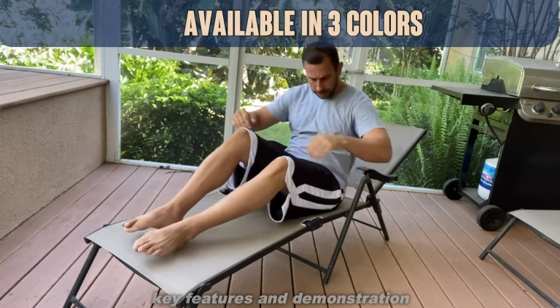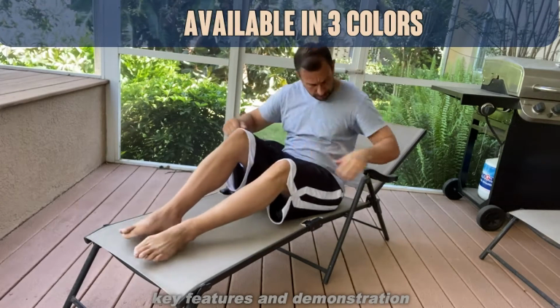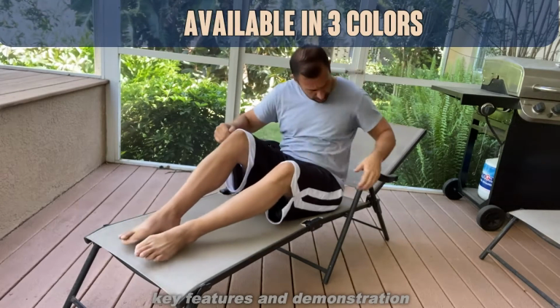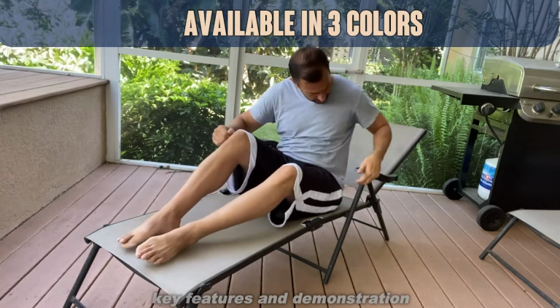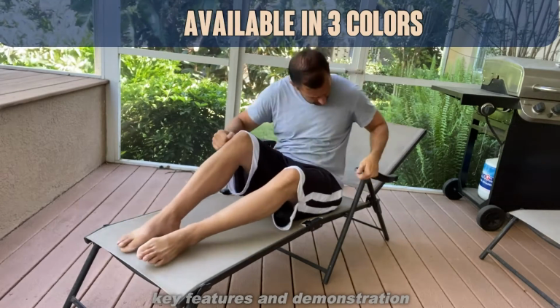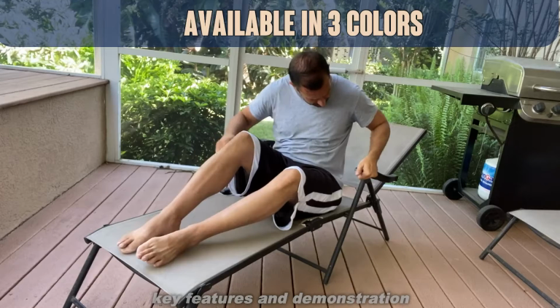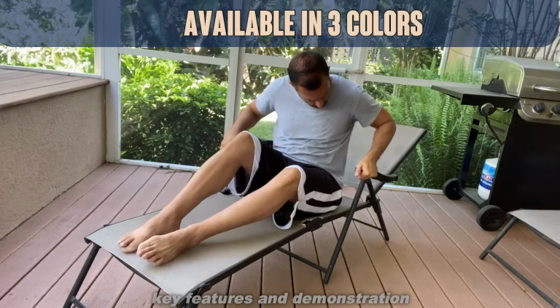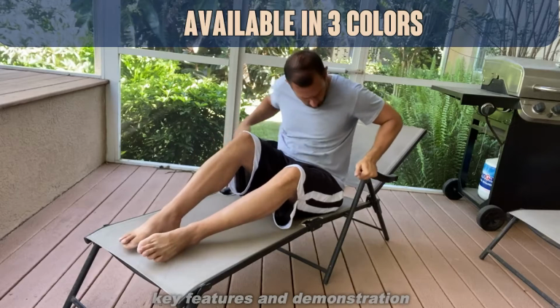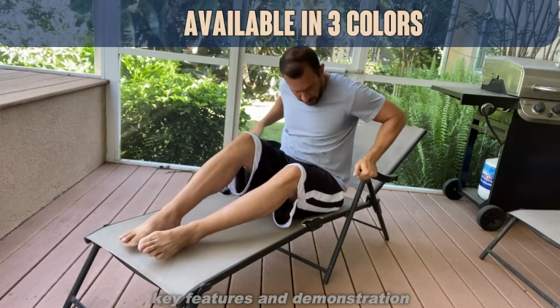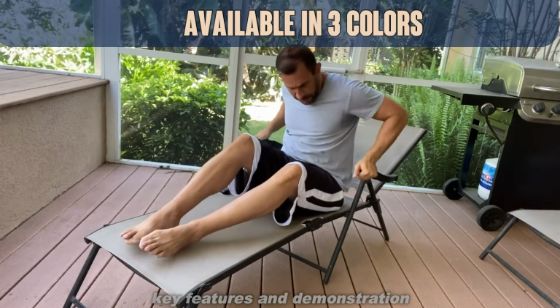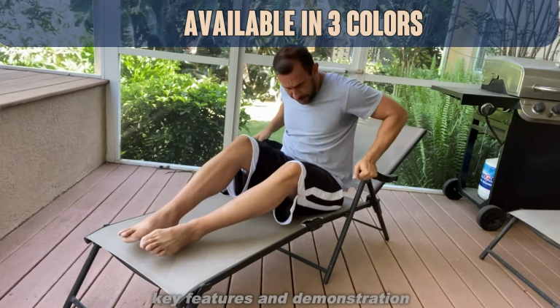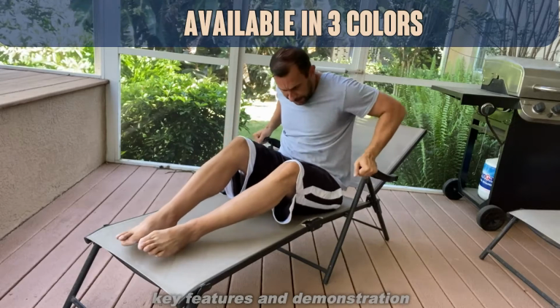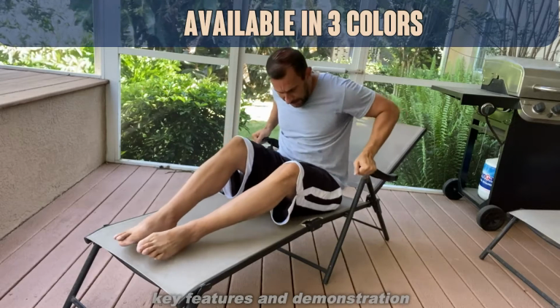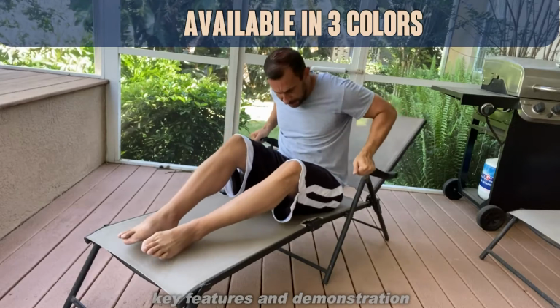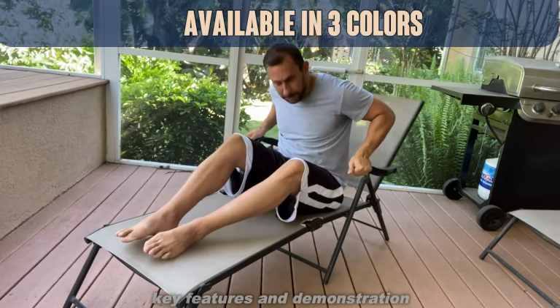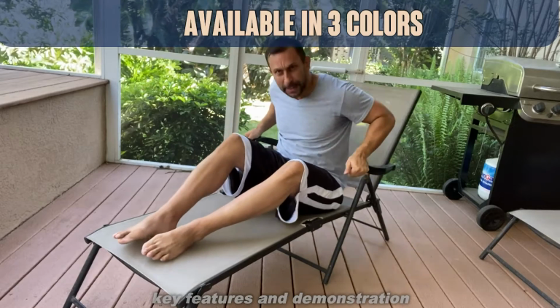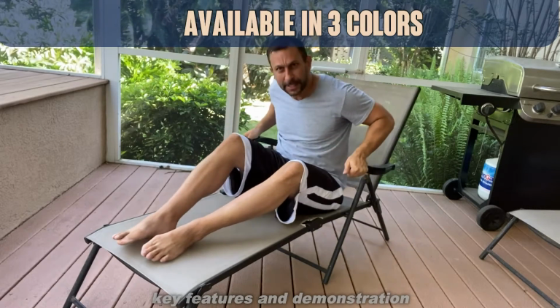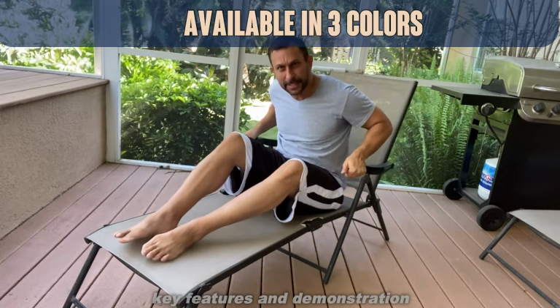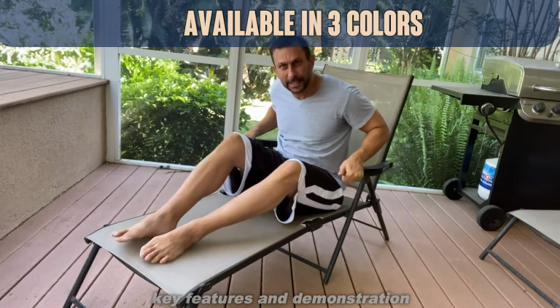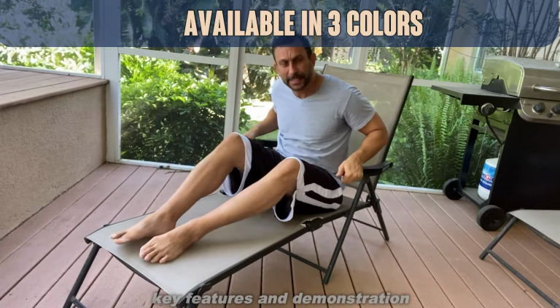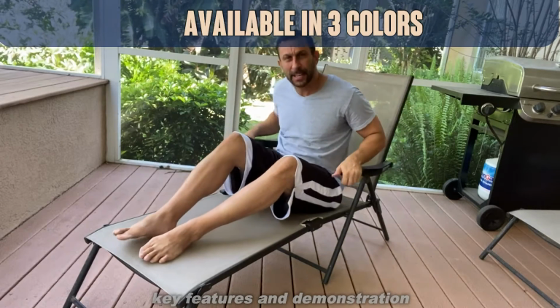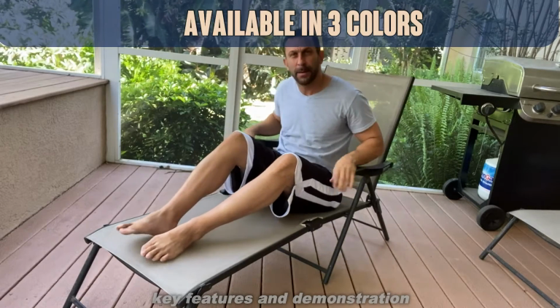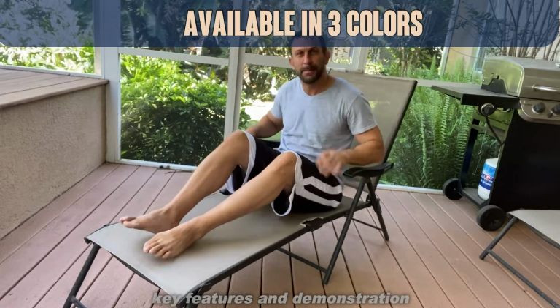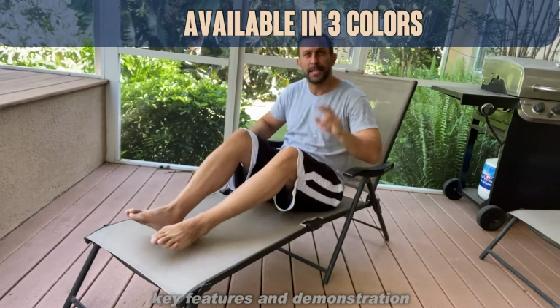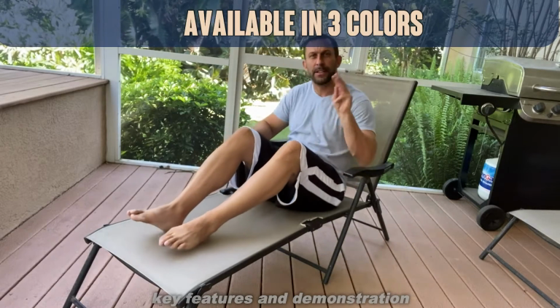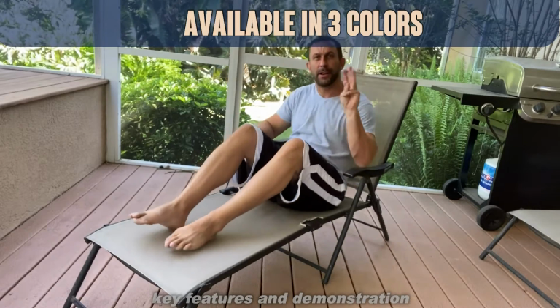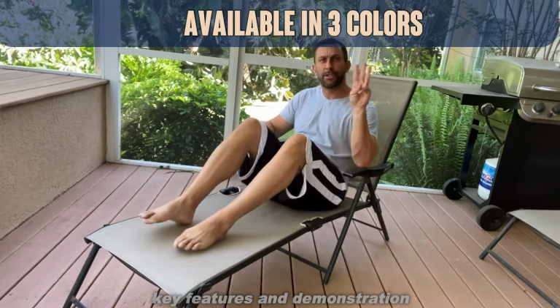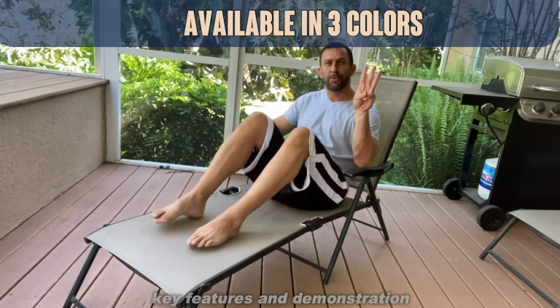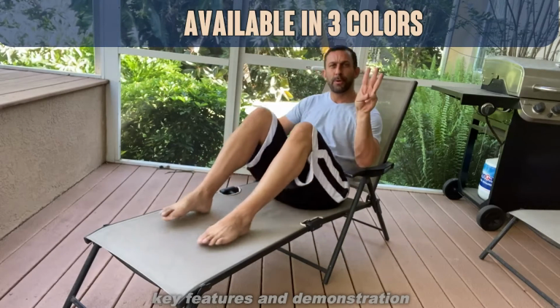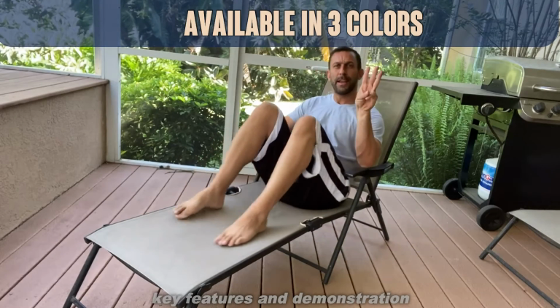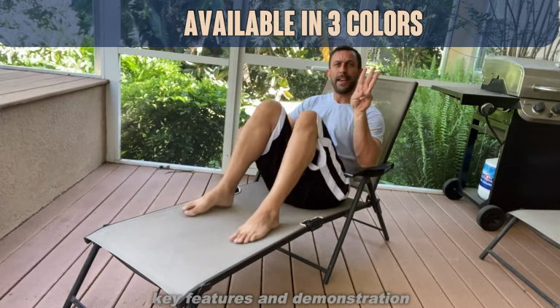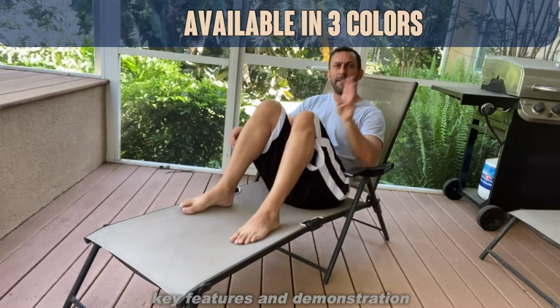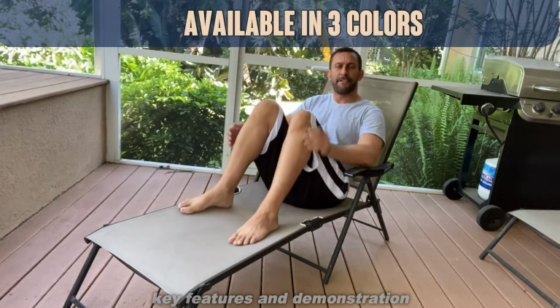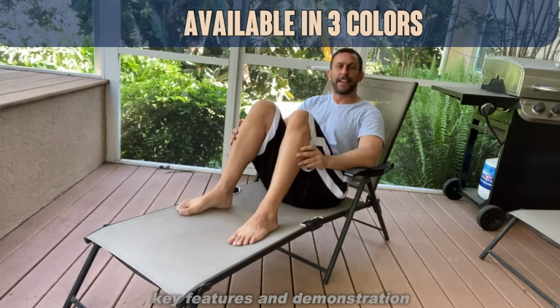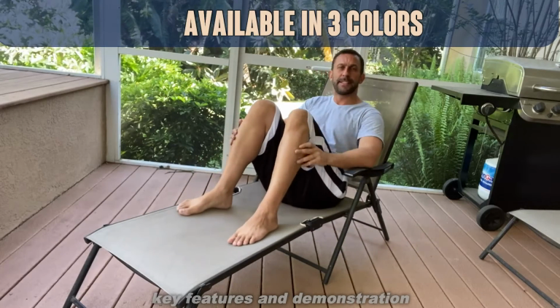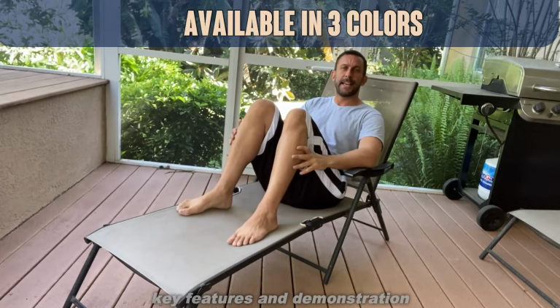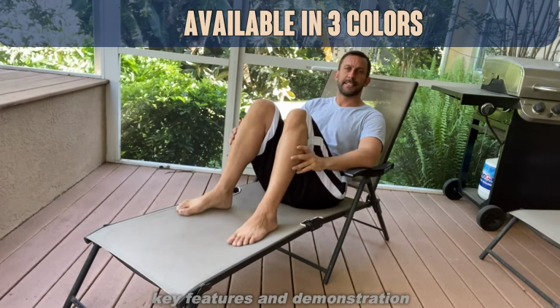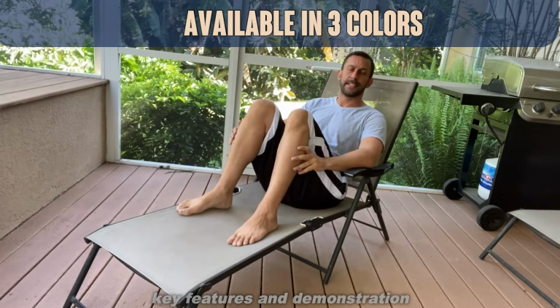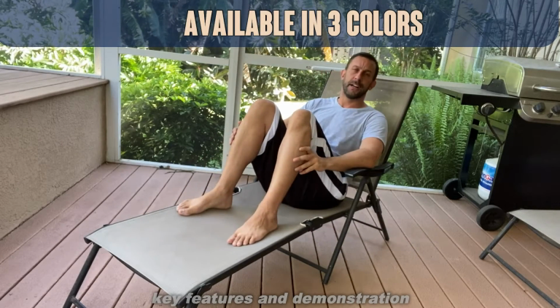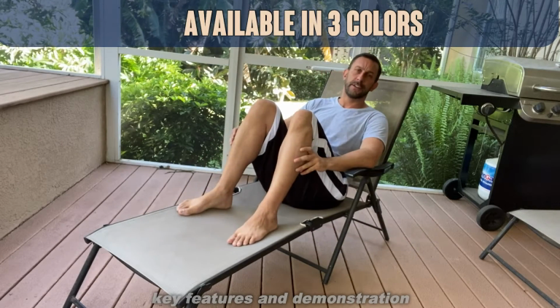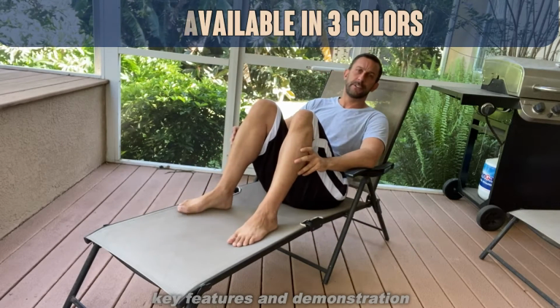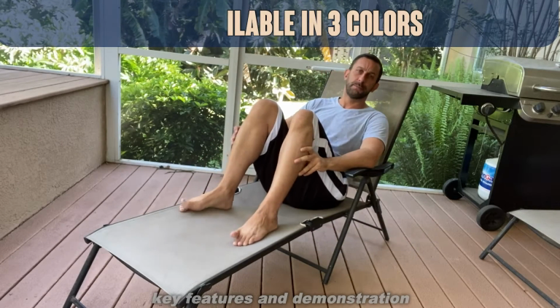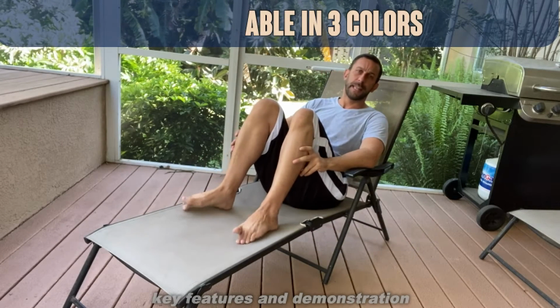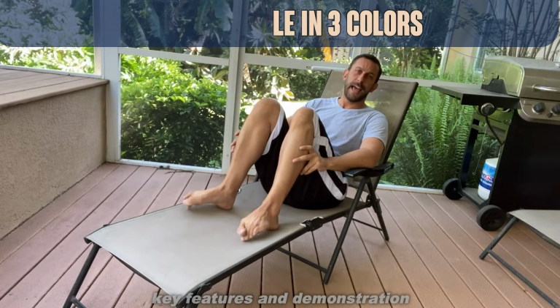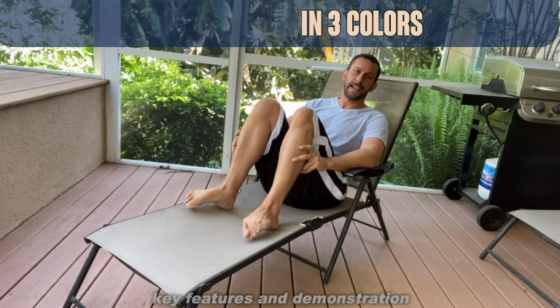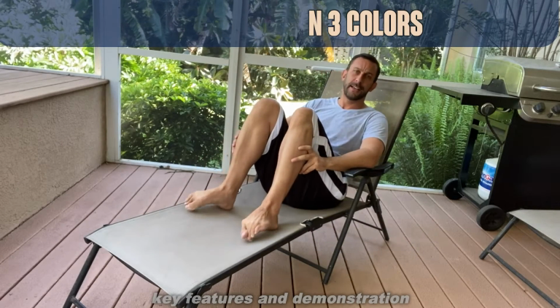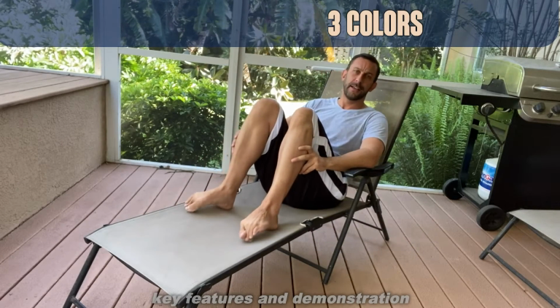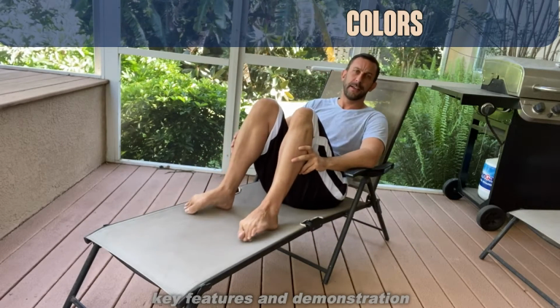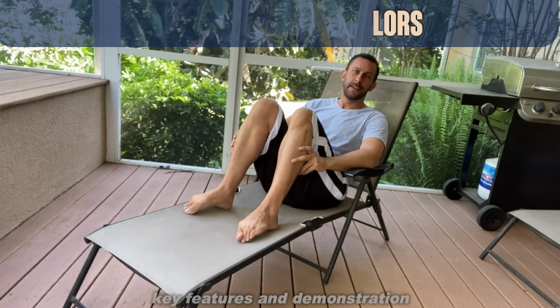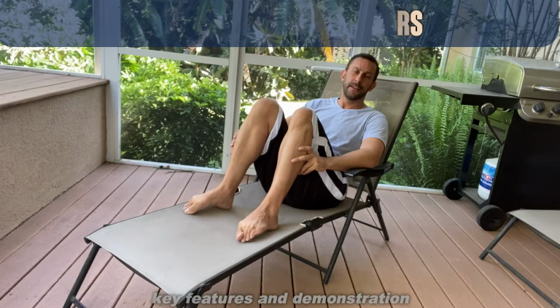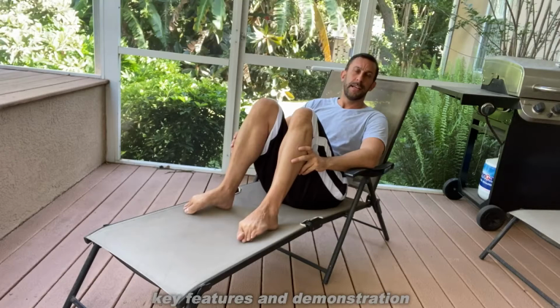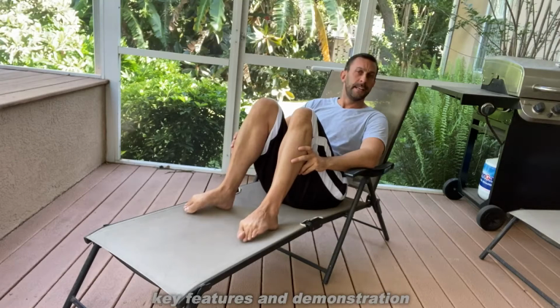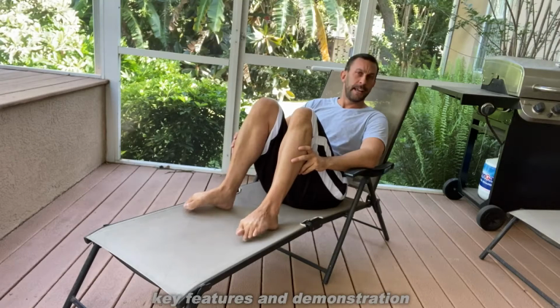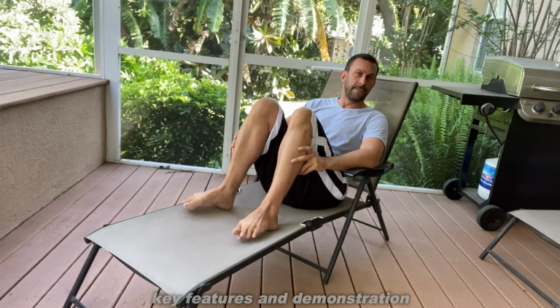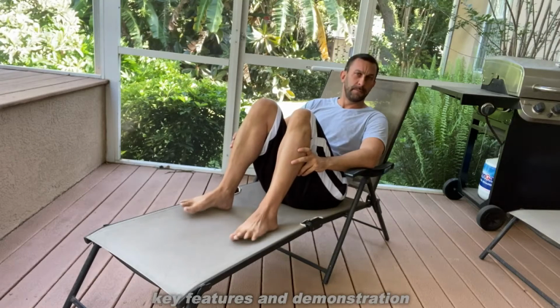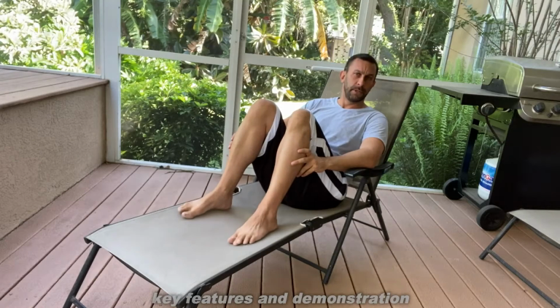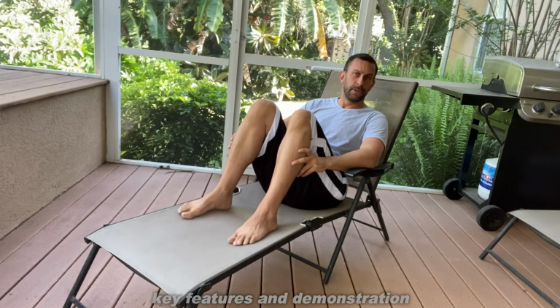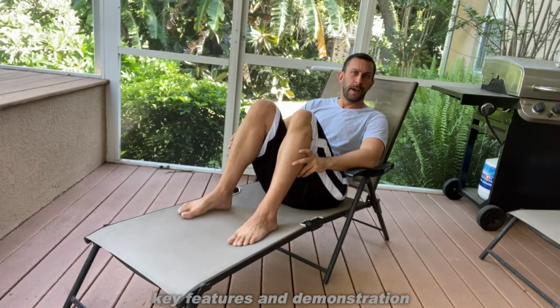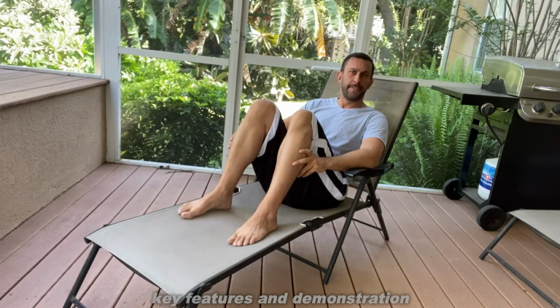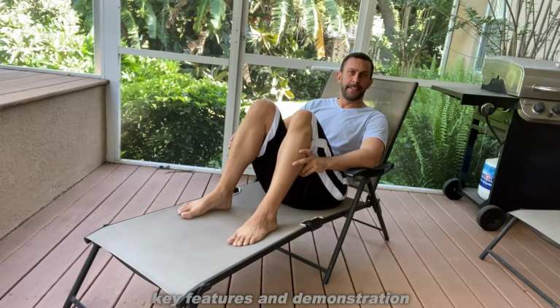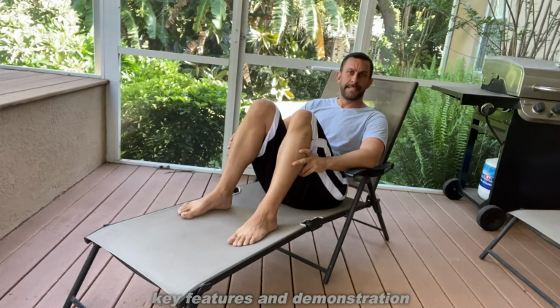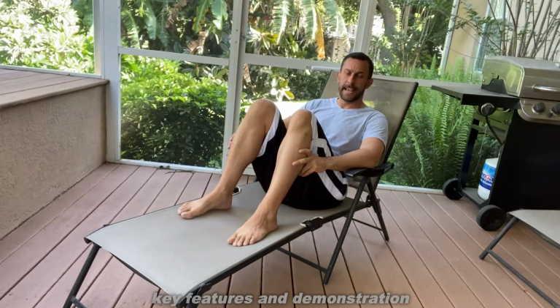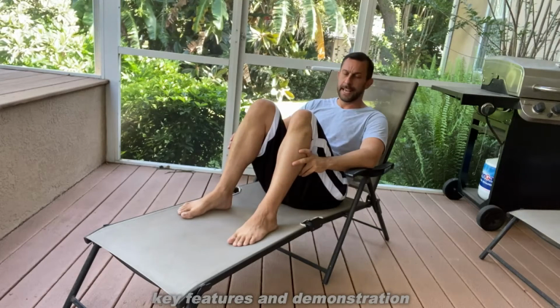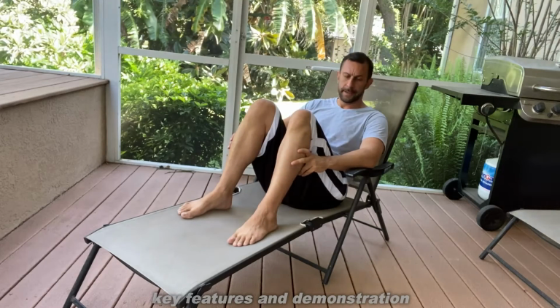One nice aspect is that this comes in three fantastic colors: black, navy blue, and tan.